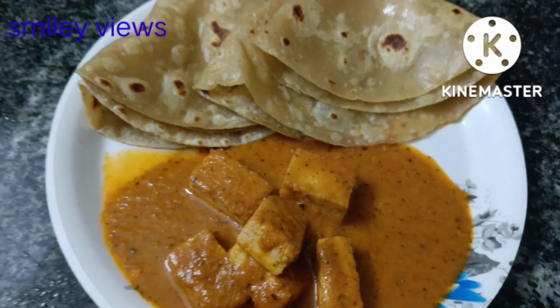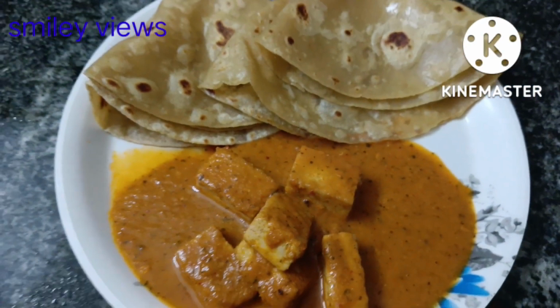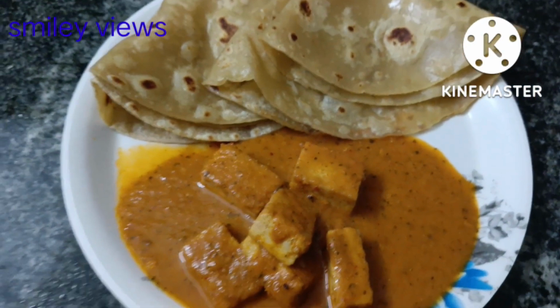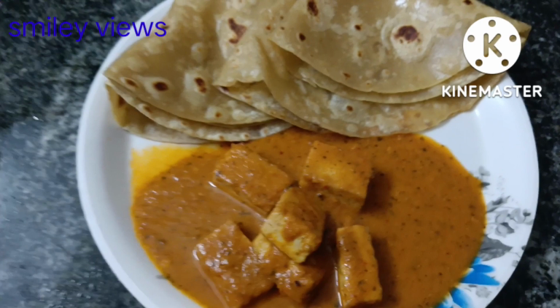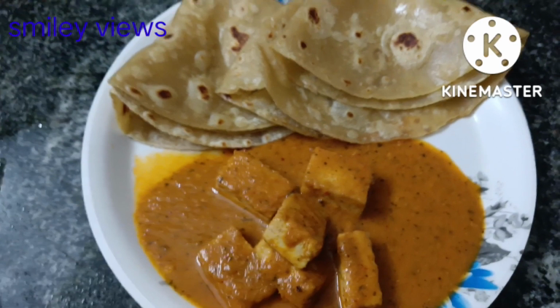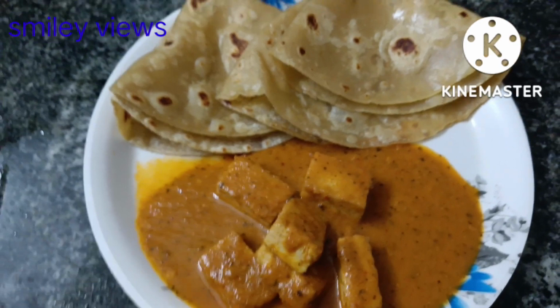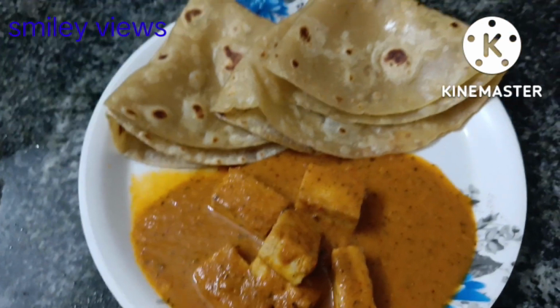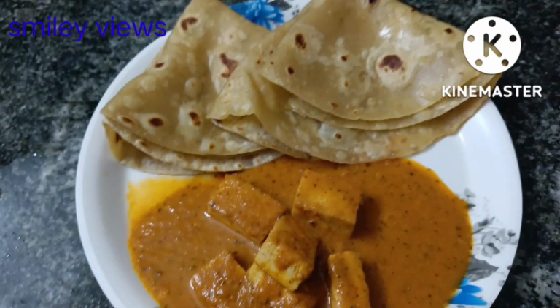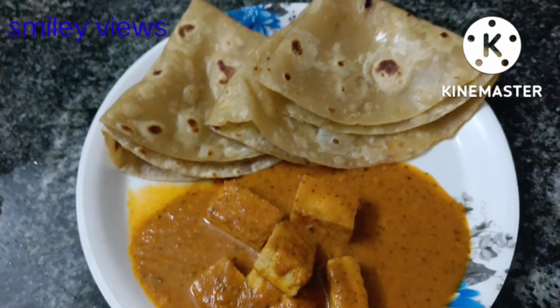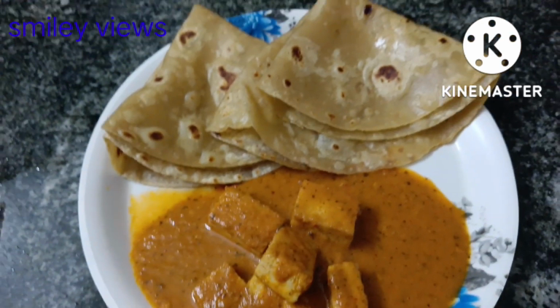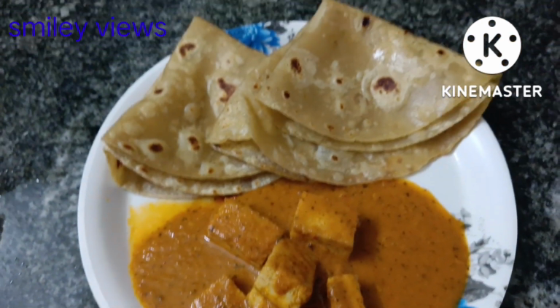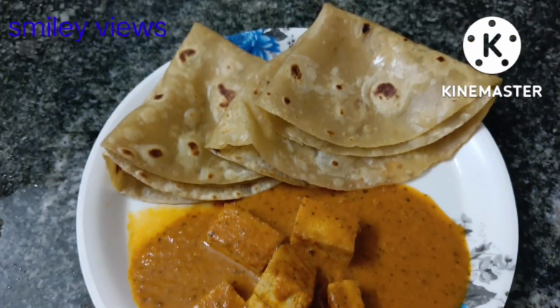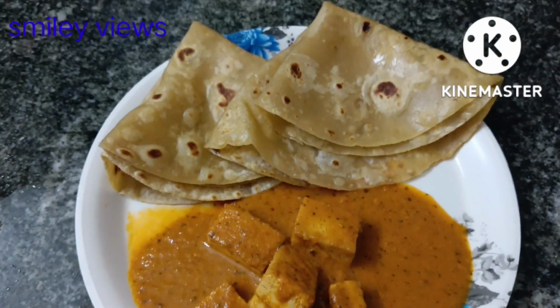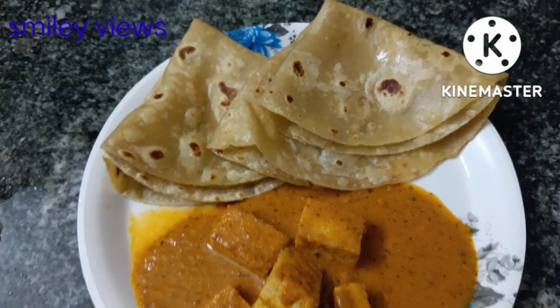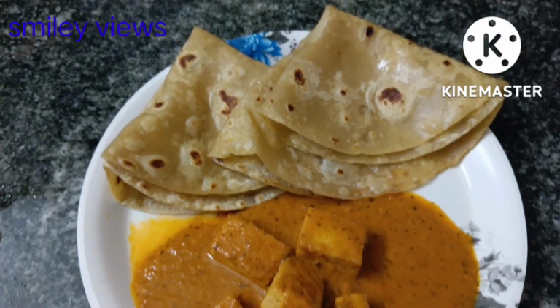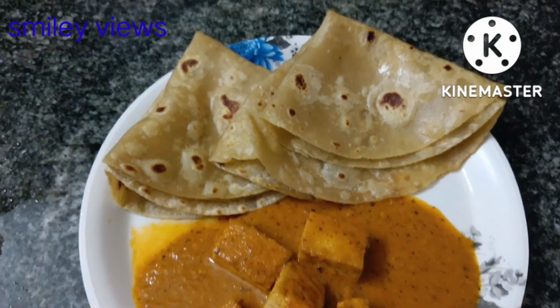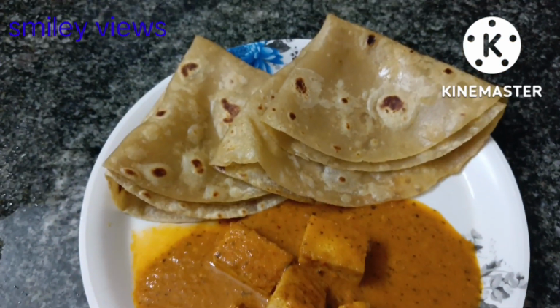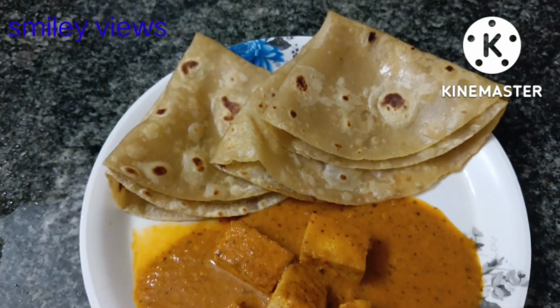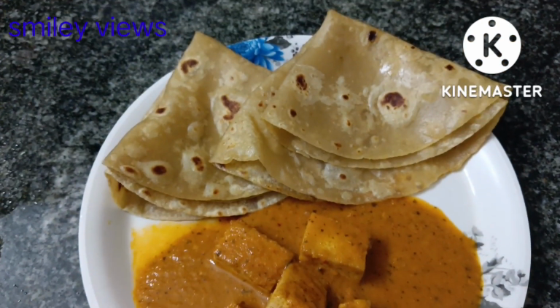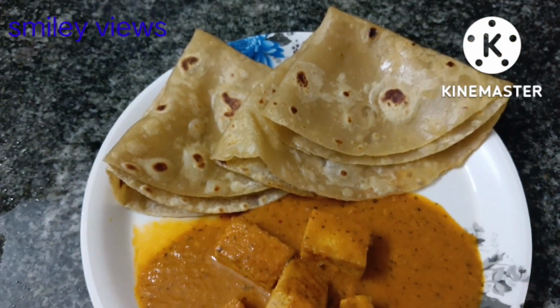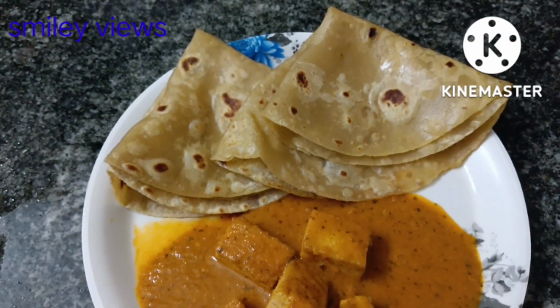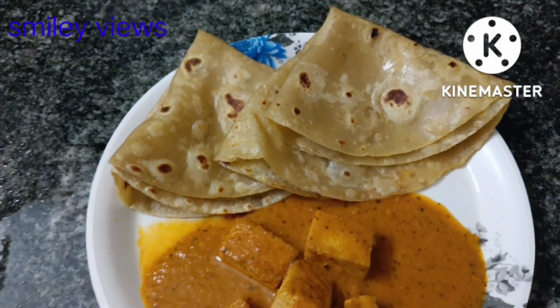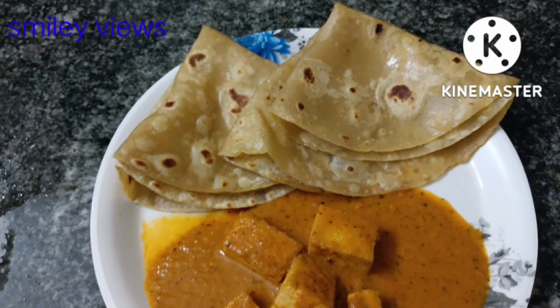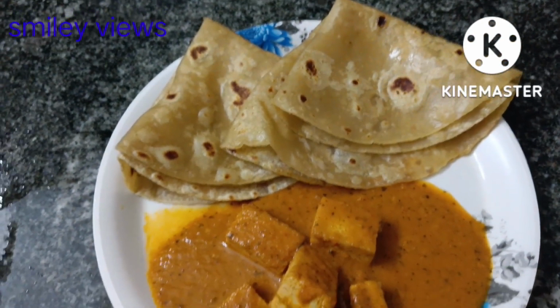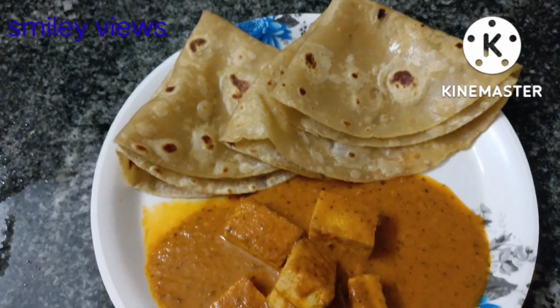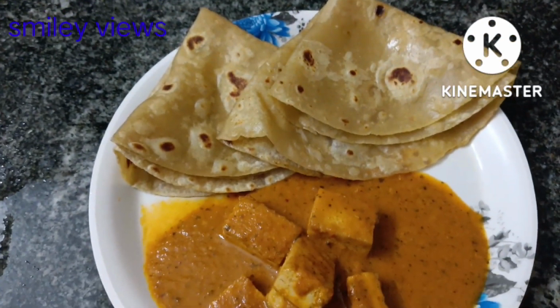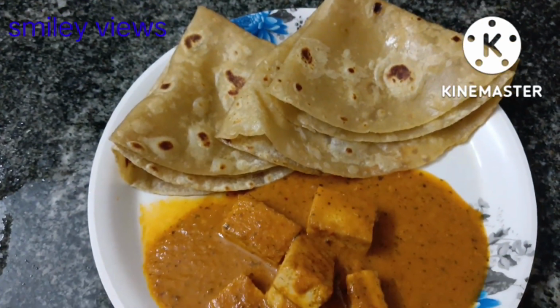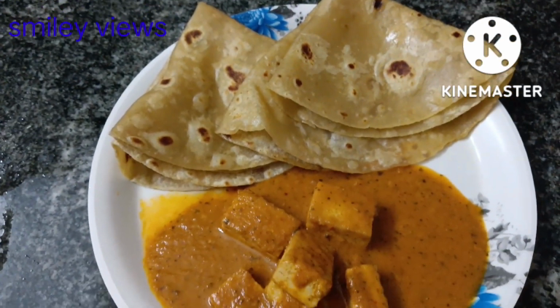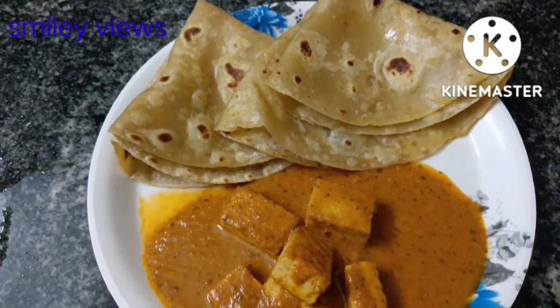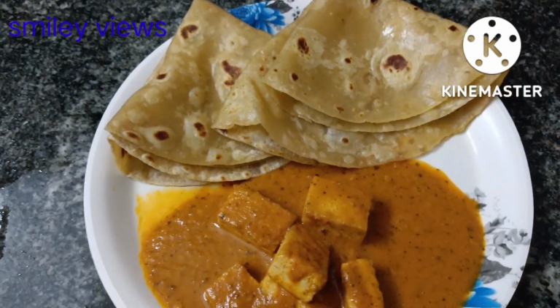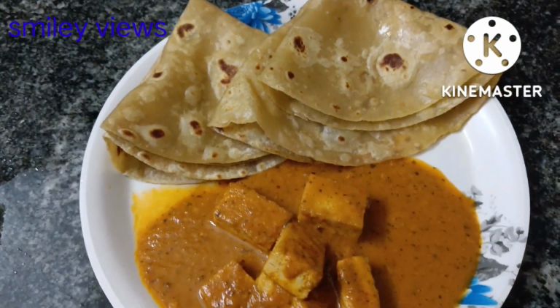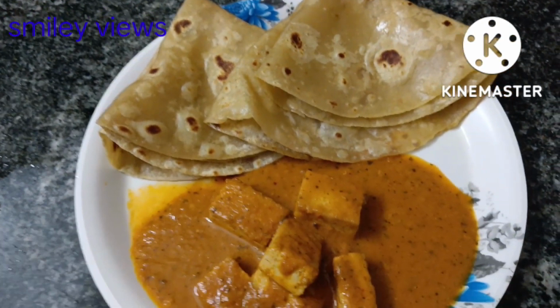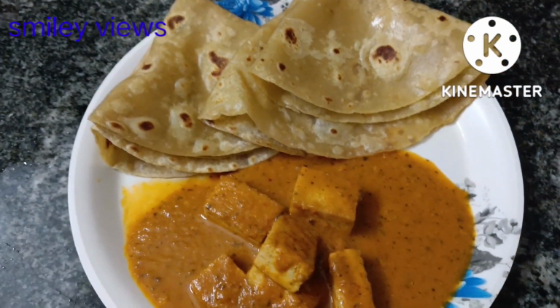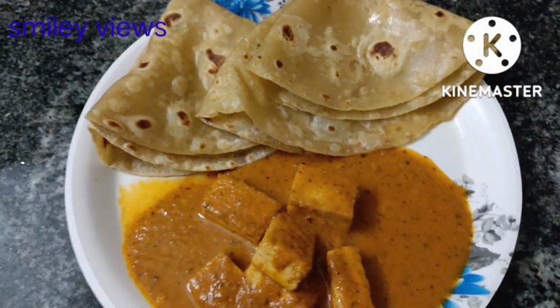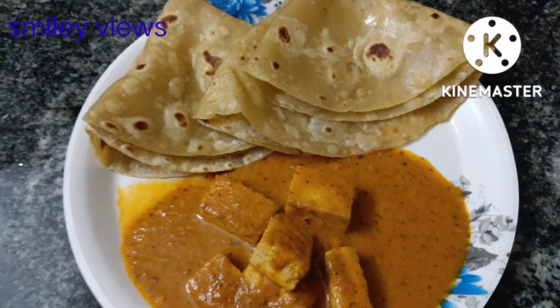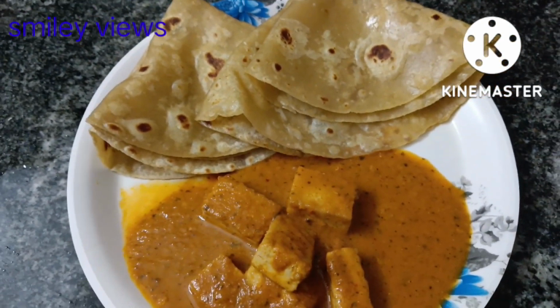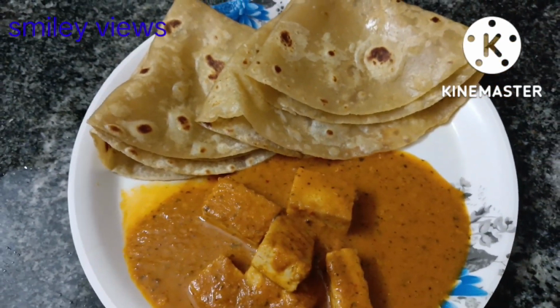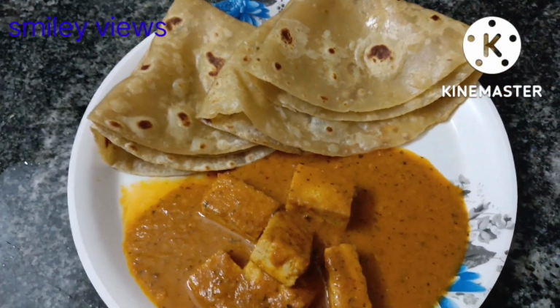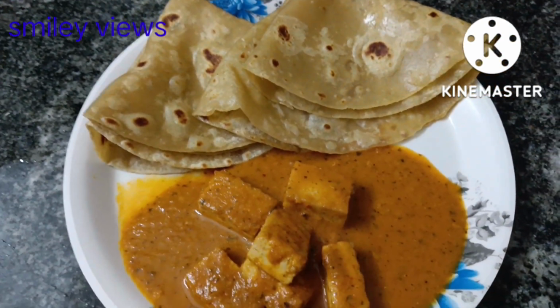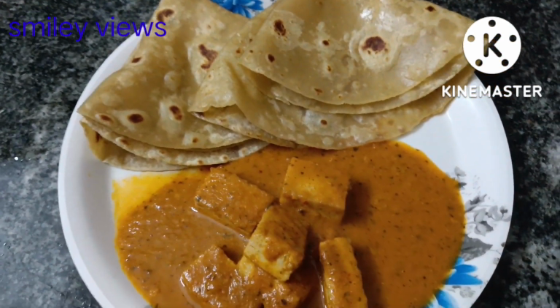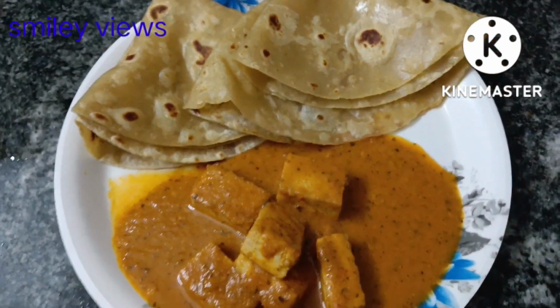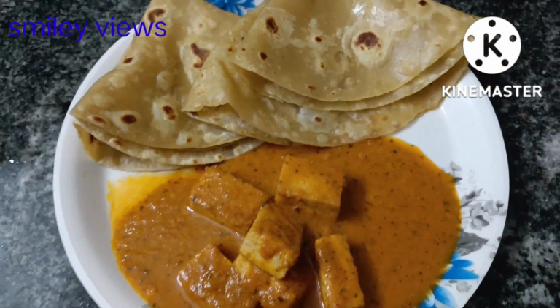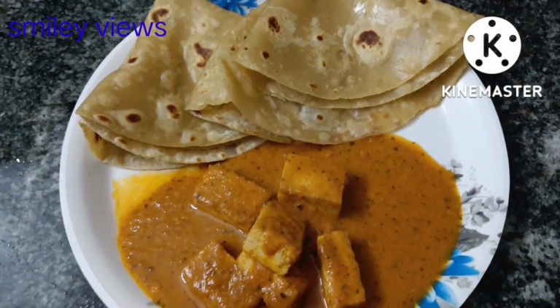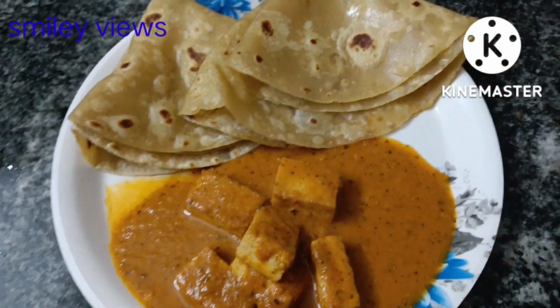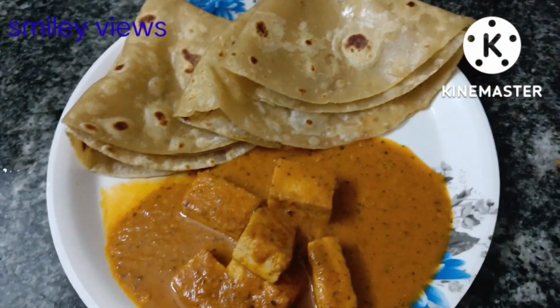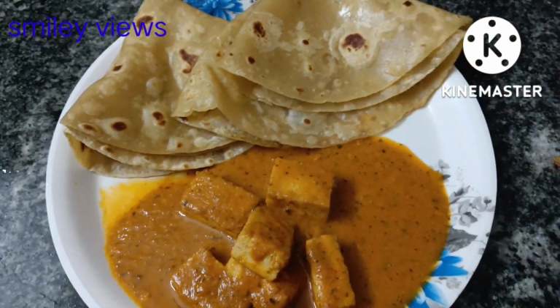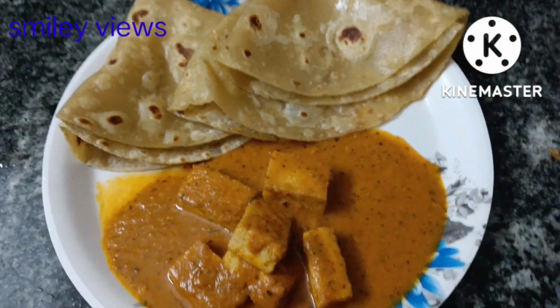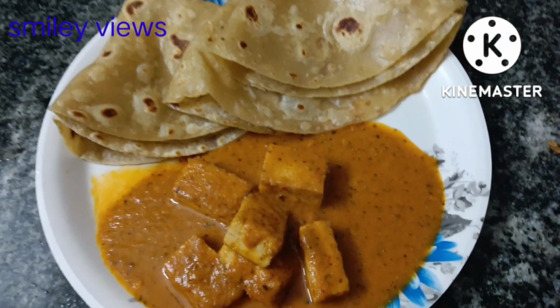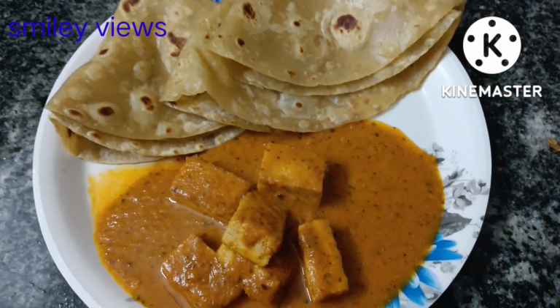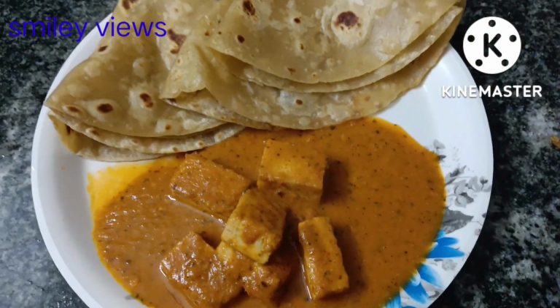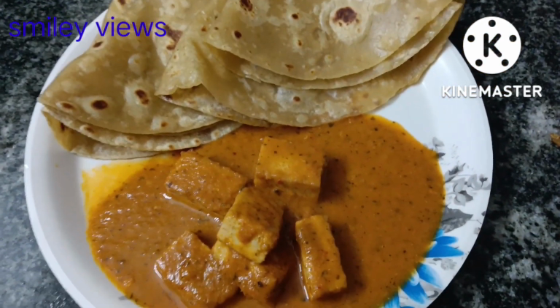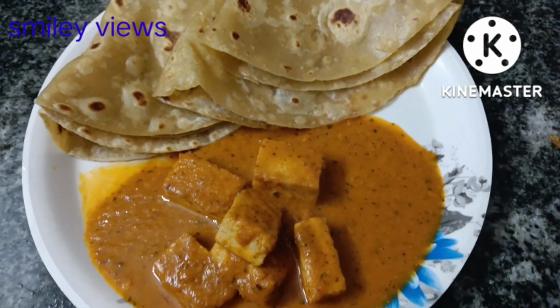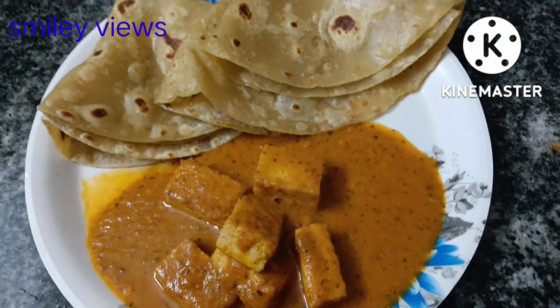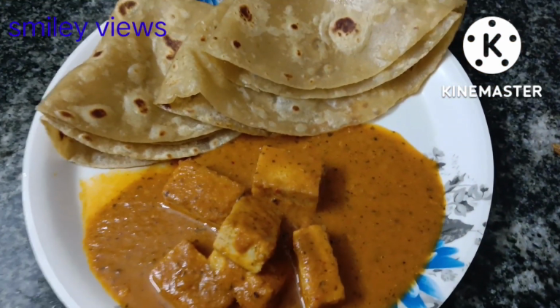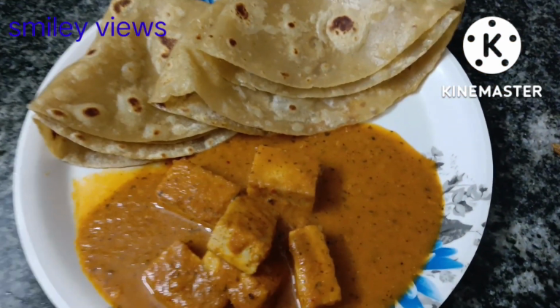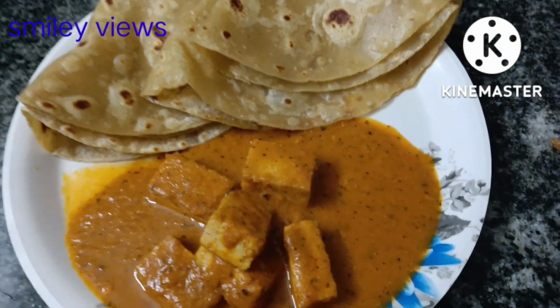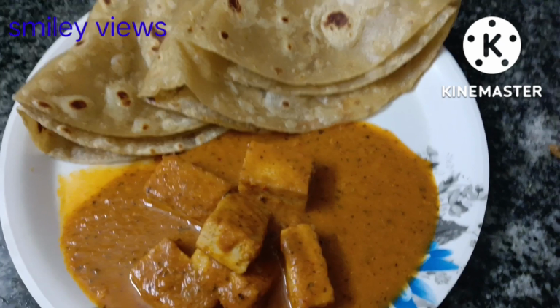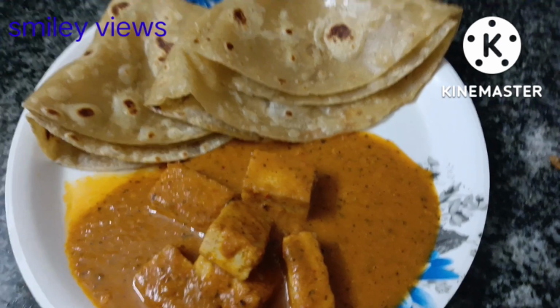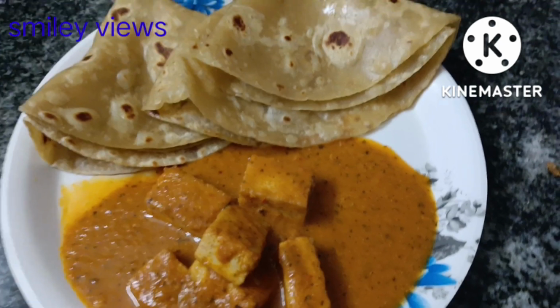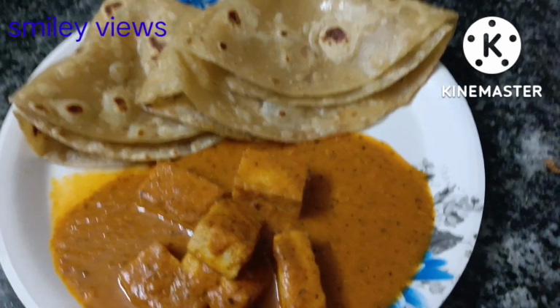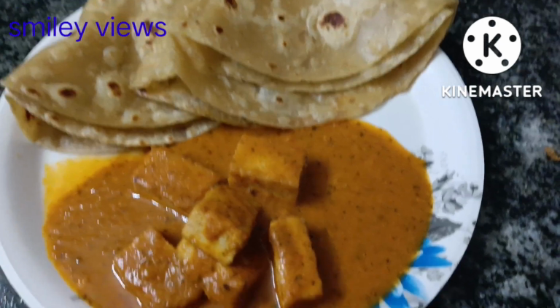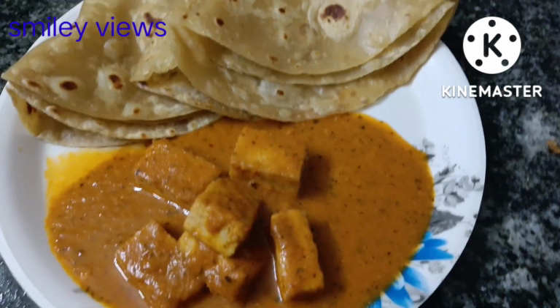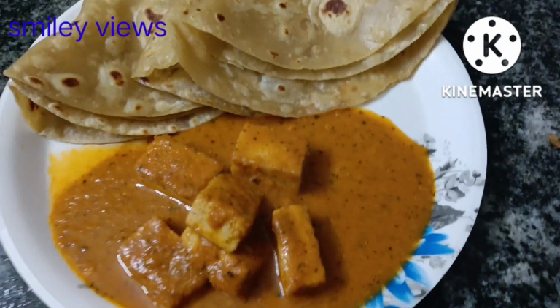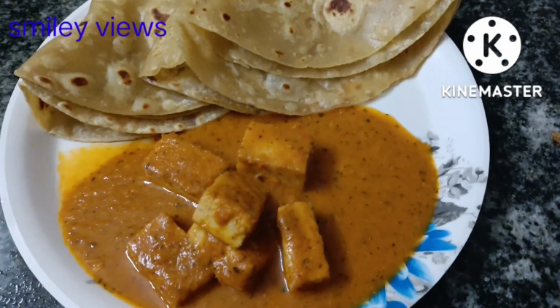Paneer Butter Masala — this is a combination of non-parotas and frites.